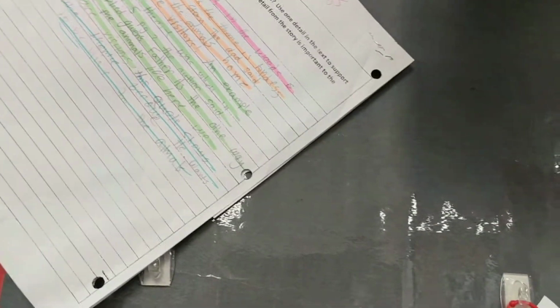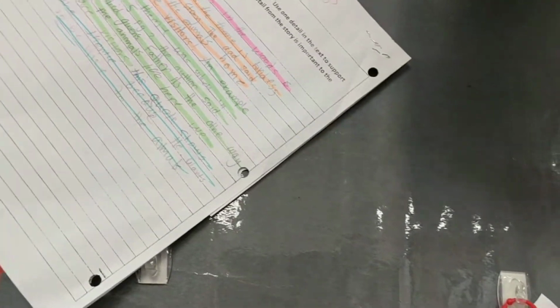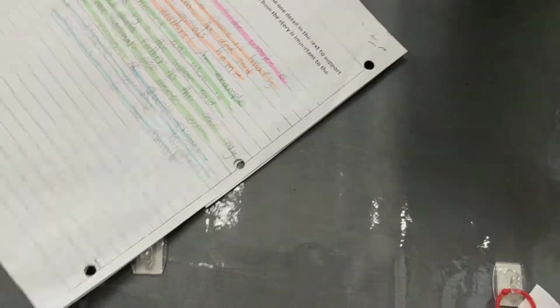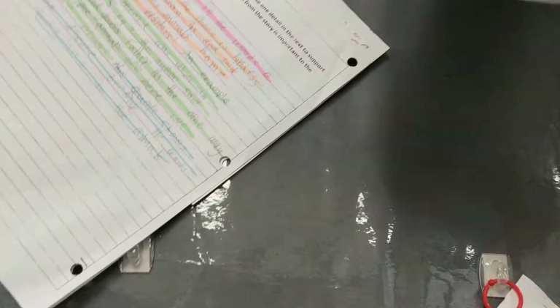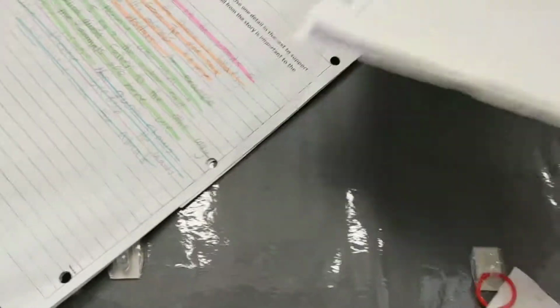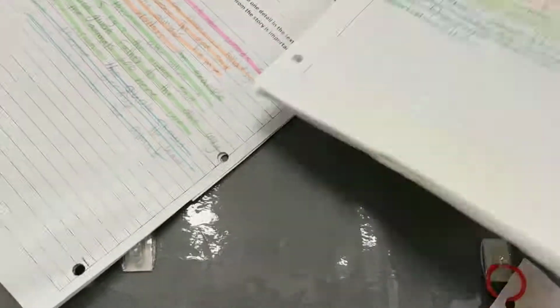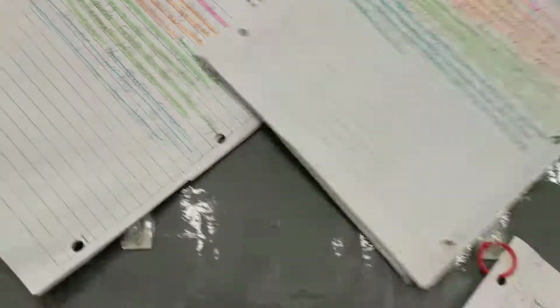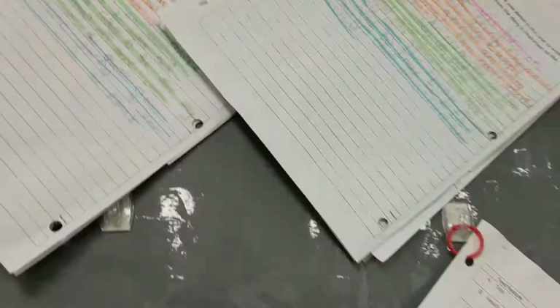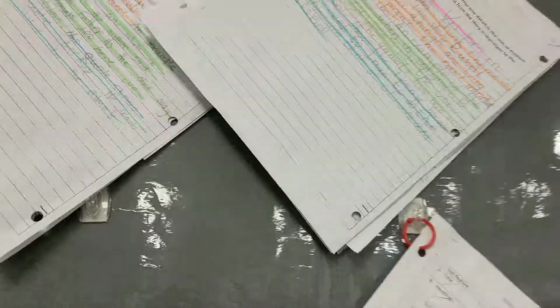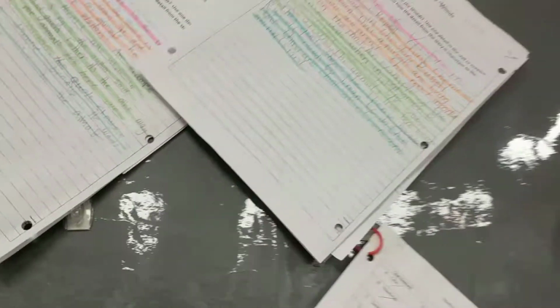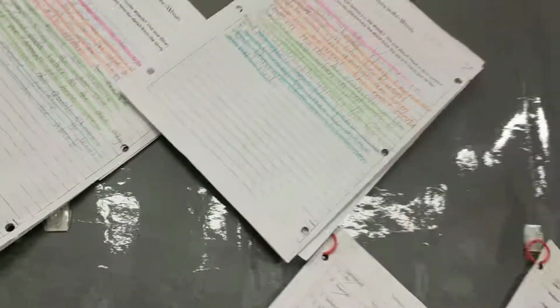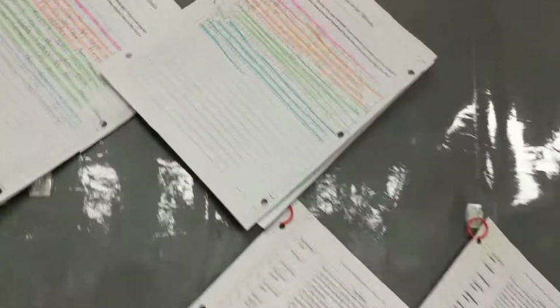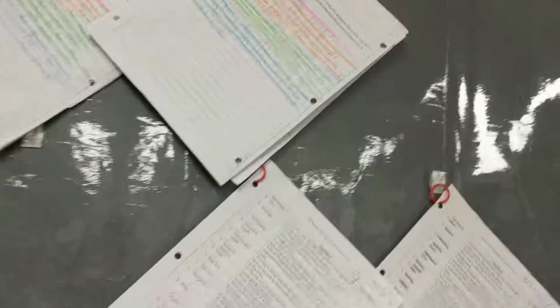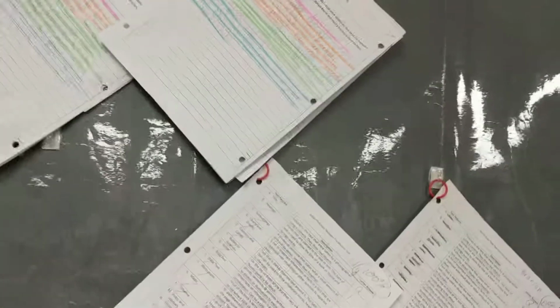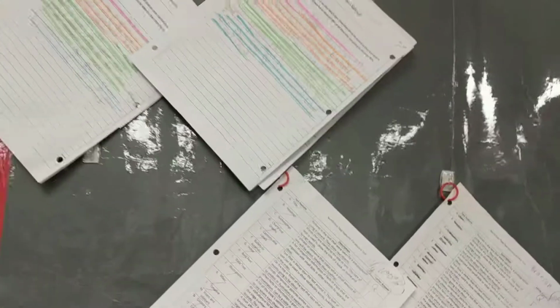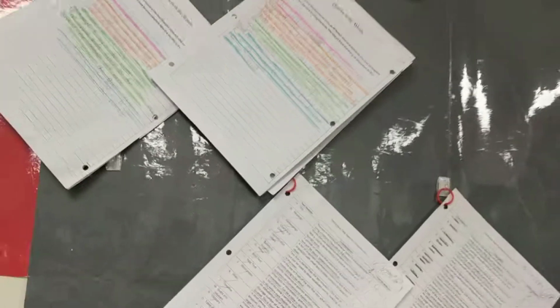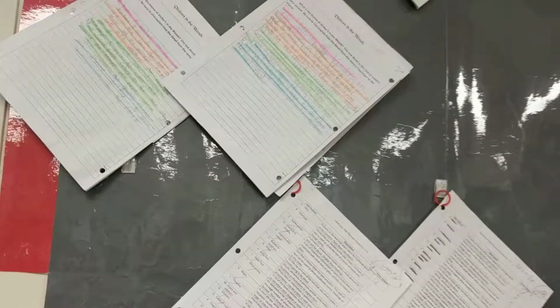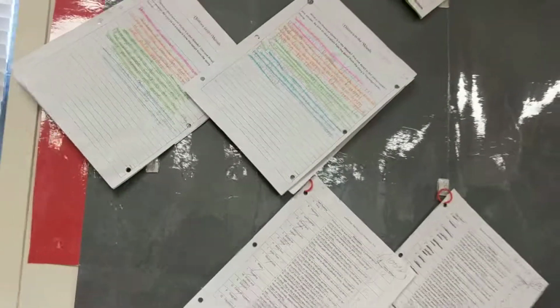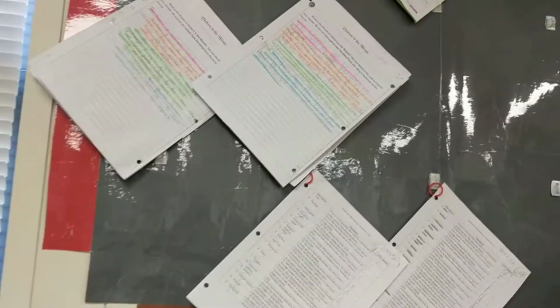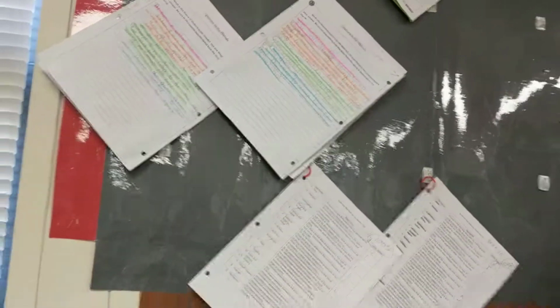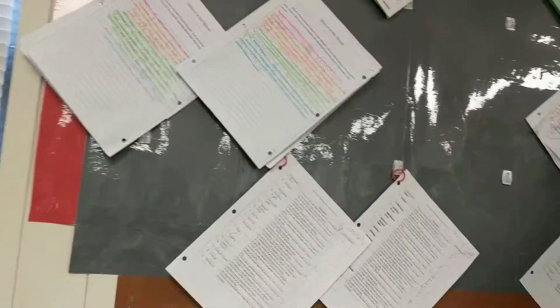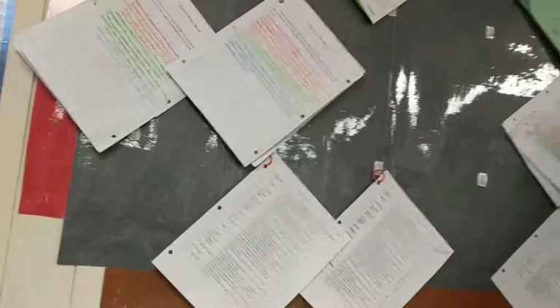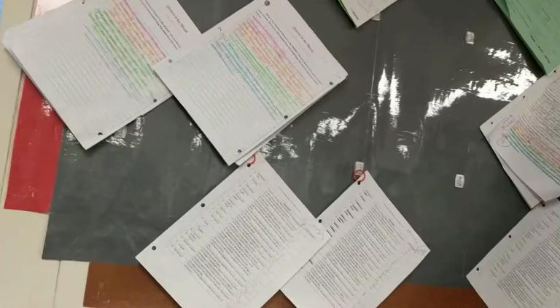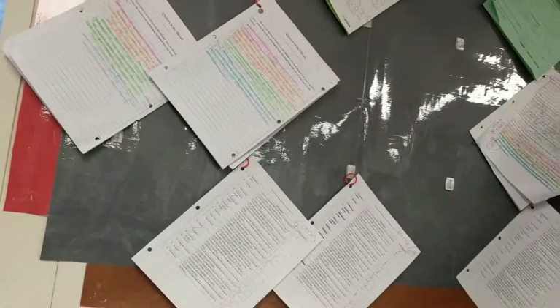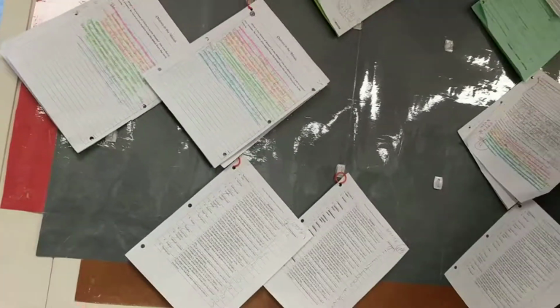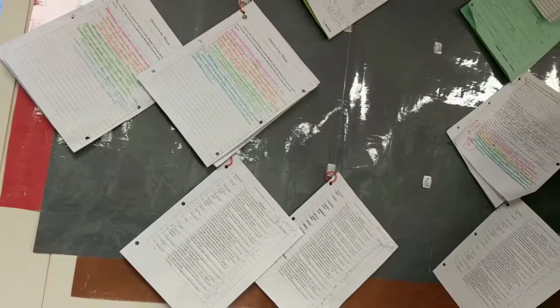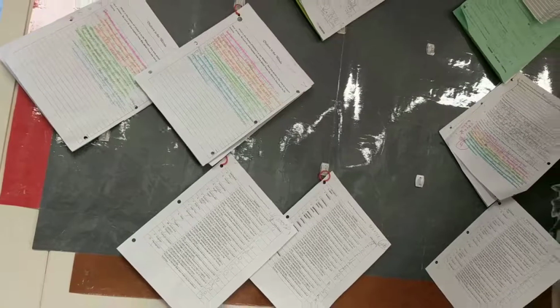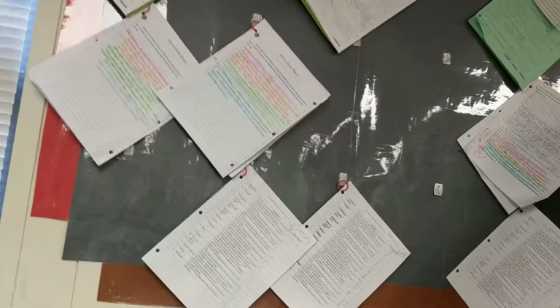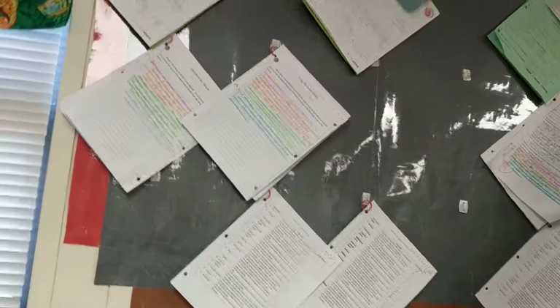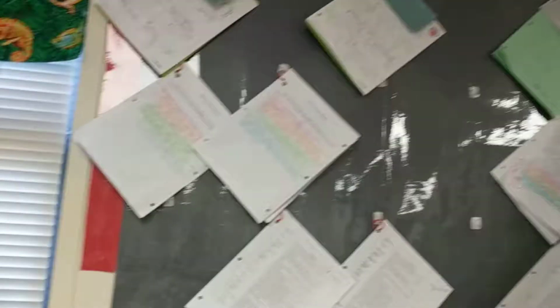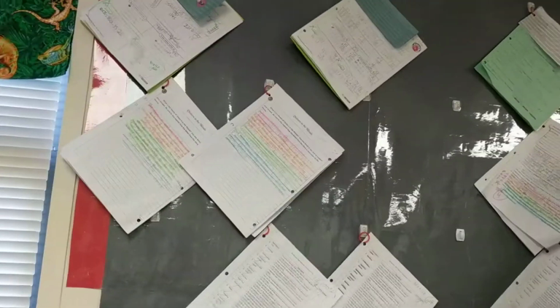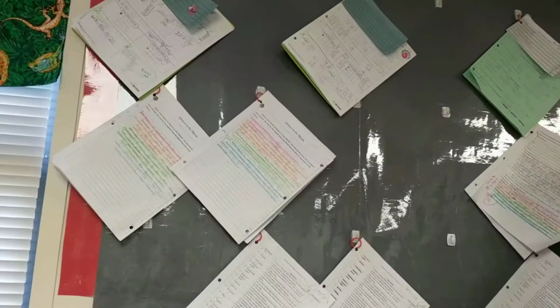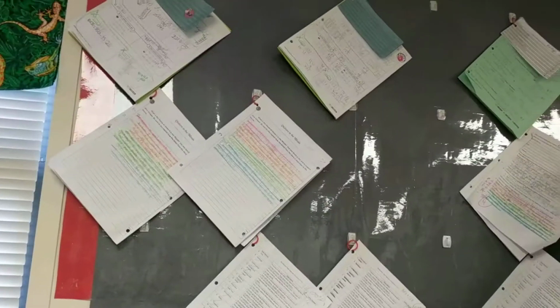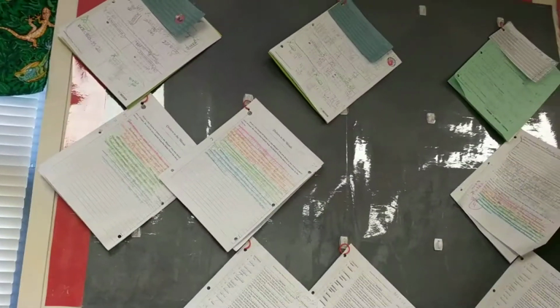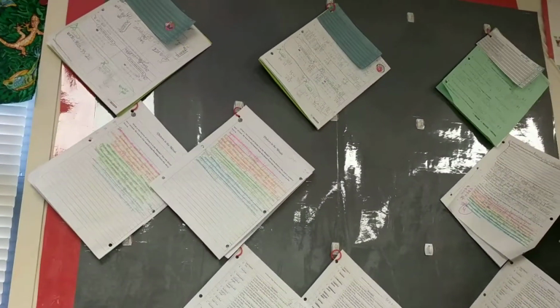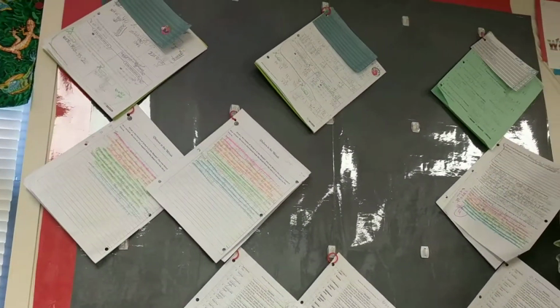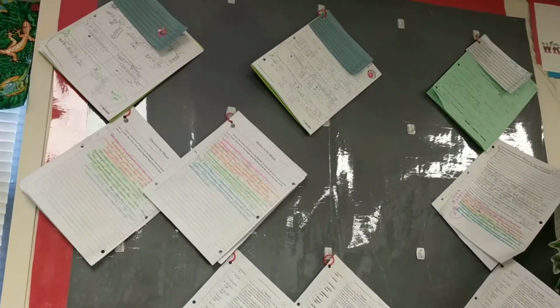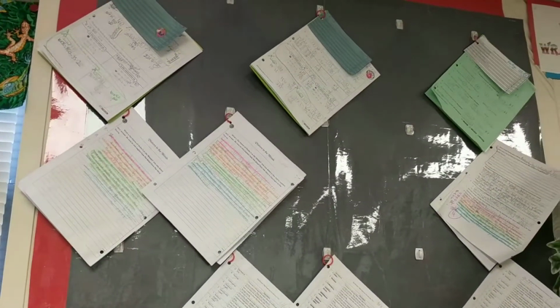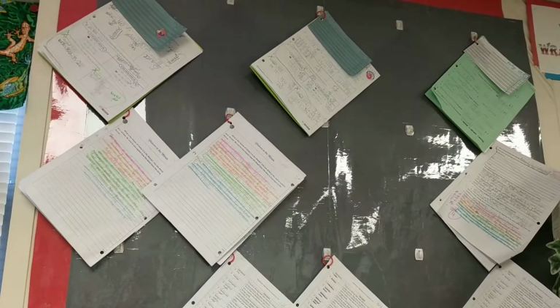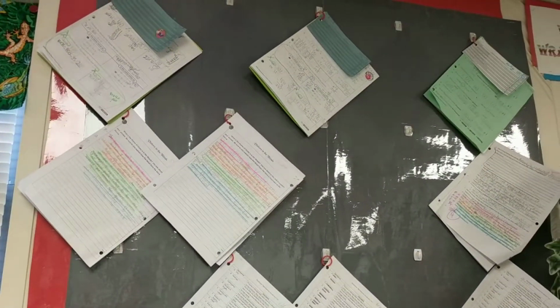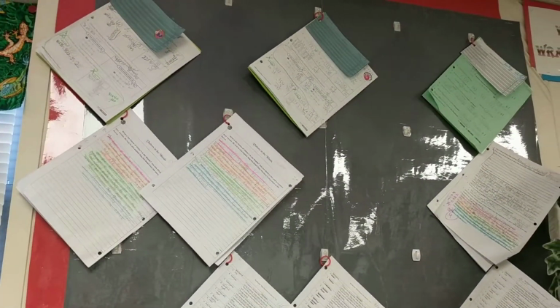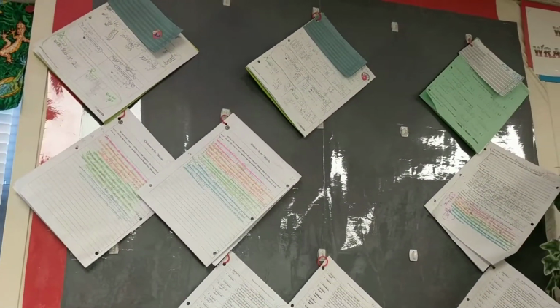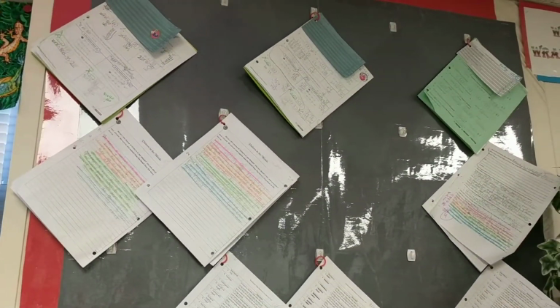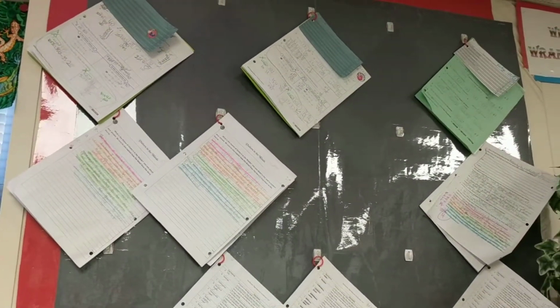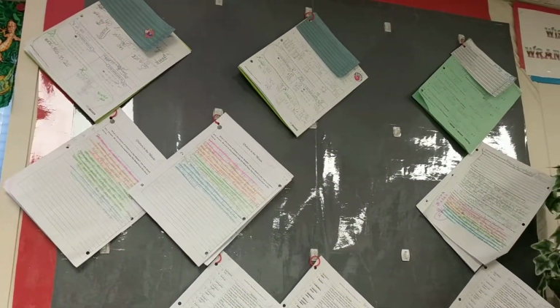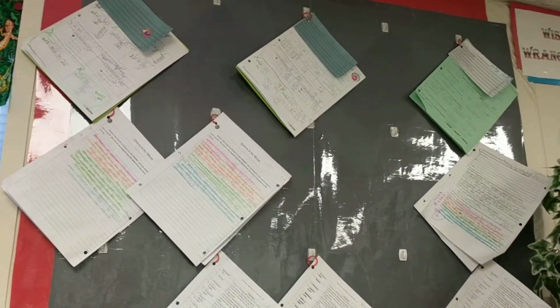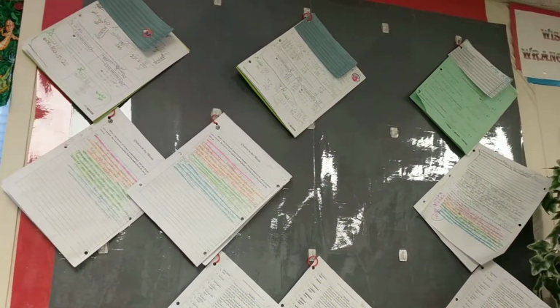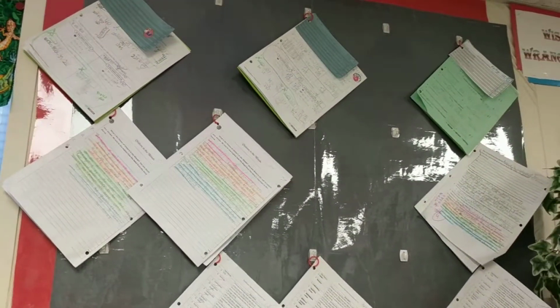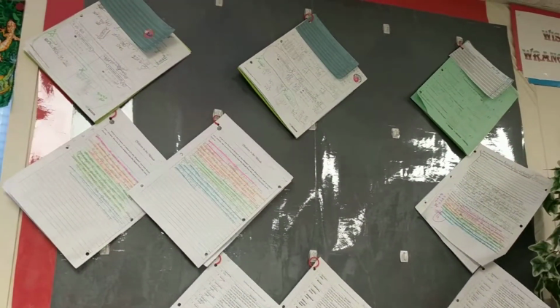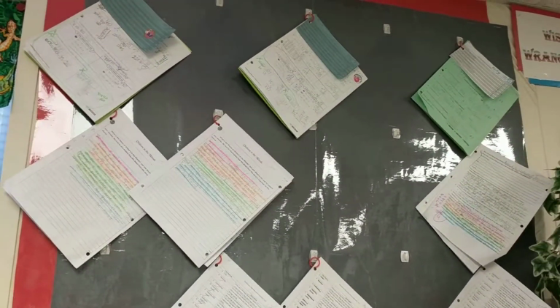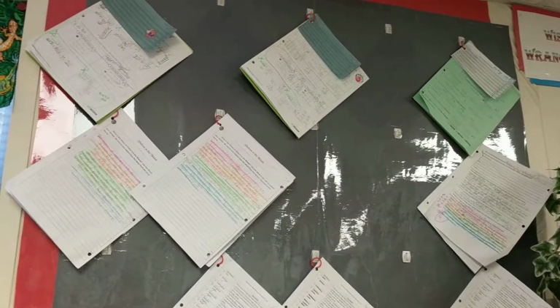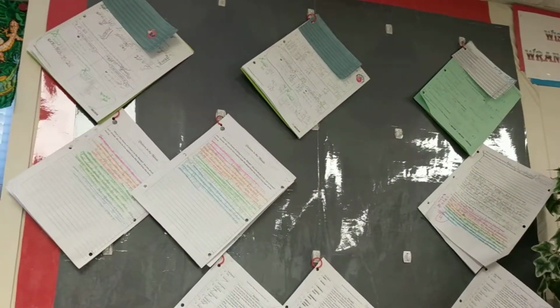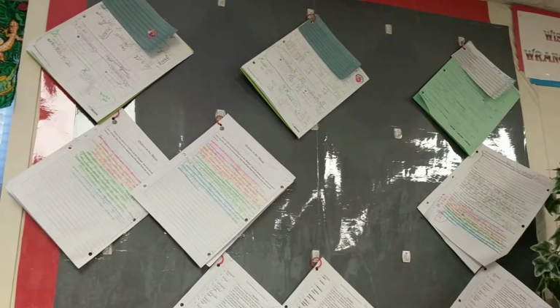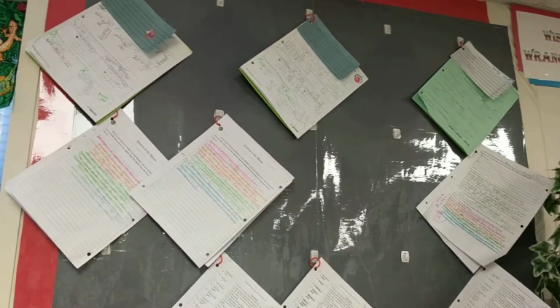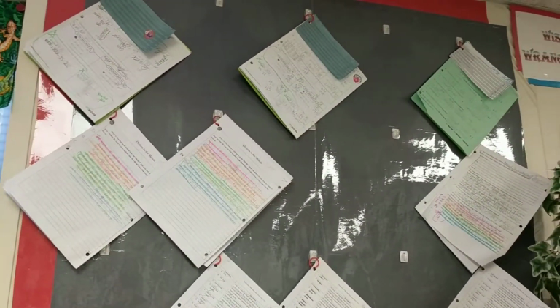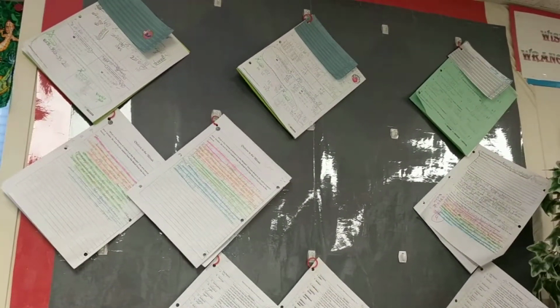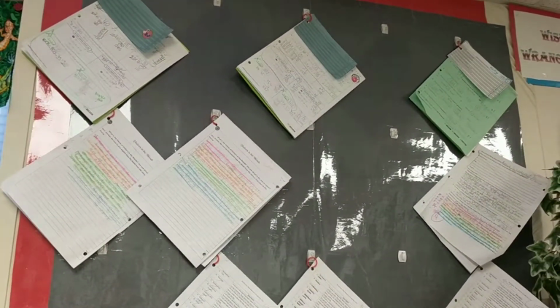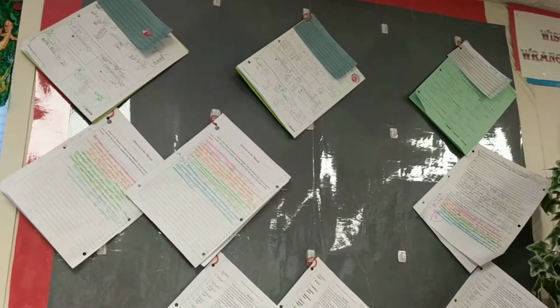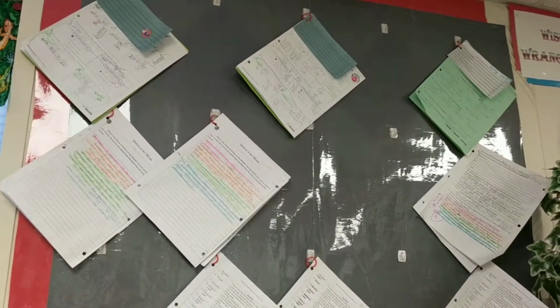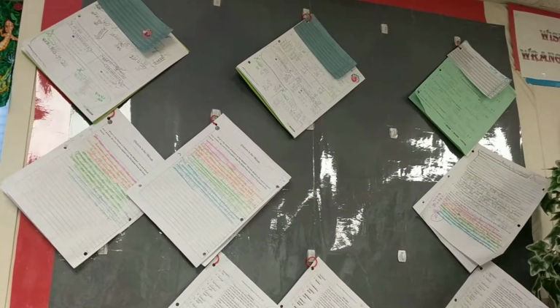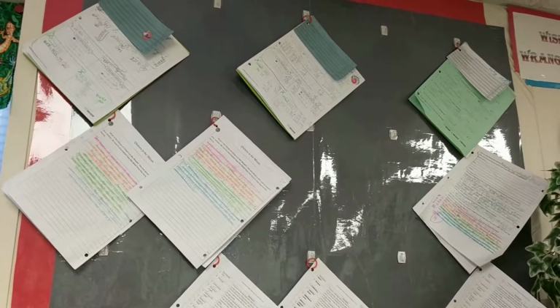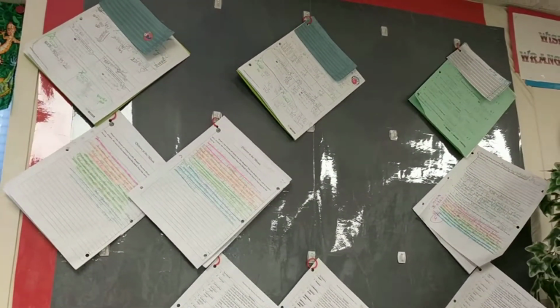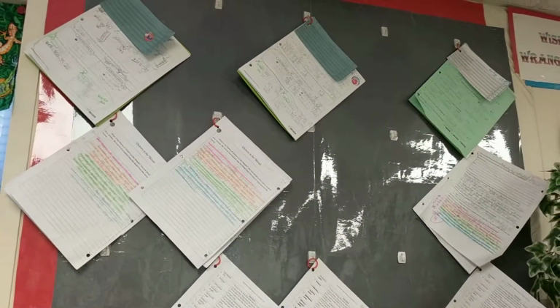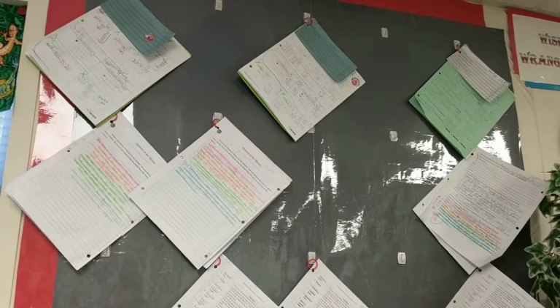Those are some random little tools that I use in my classroom that I found over the years that are really, really helpful.